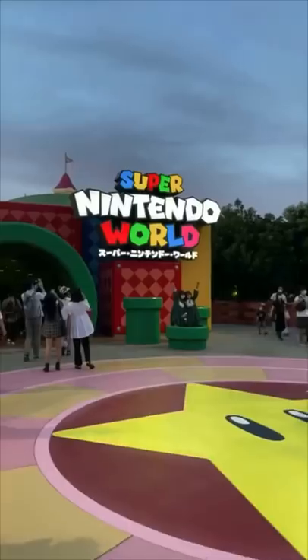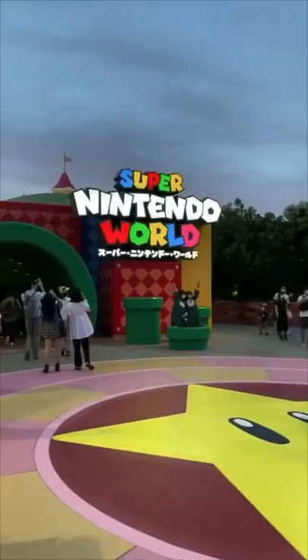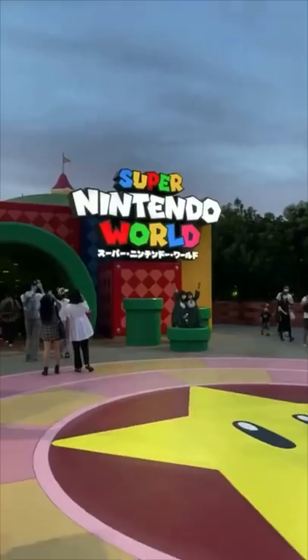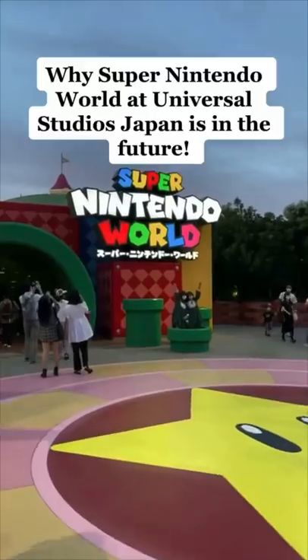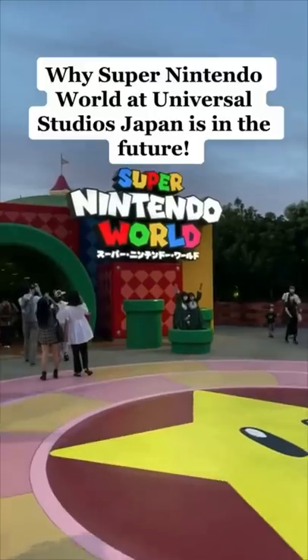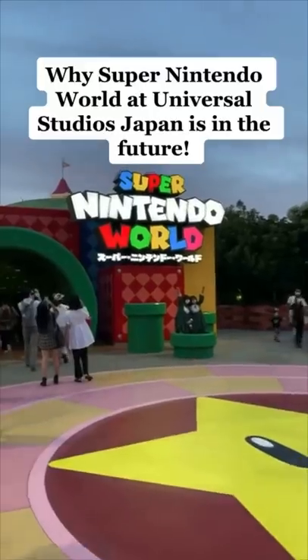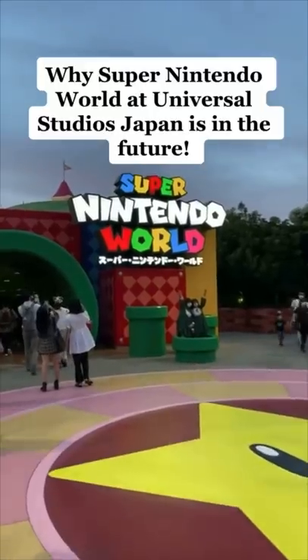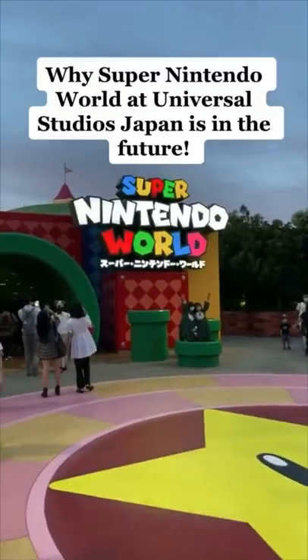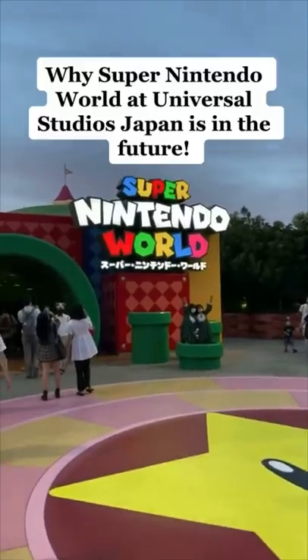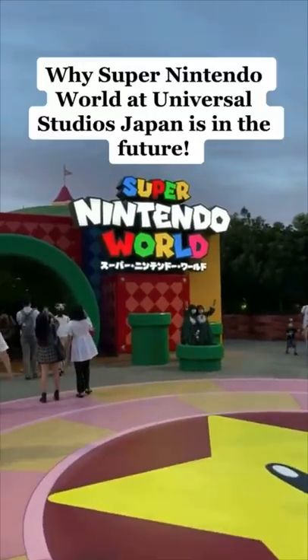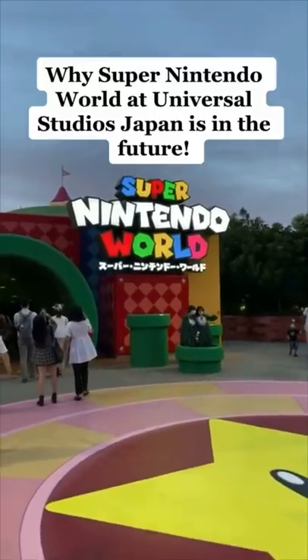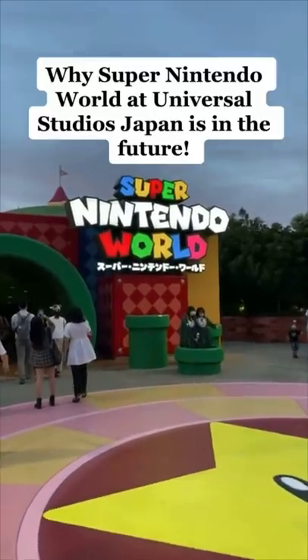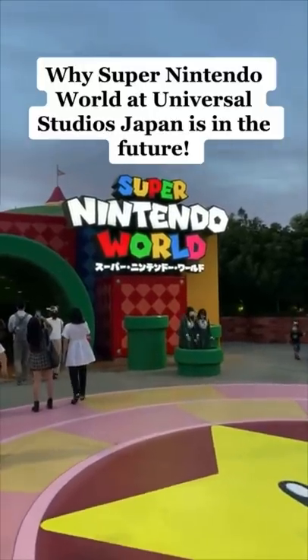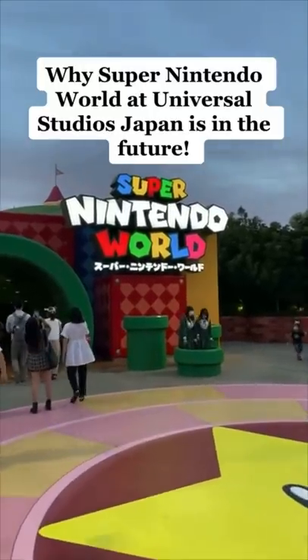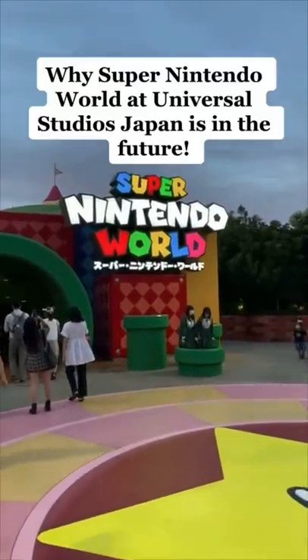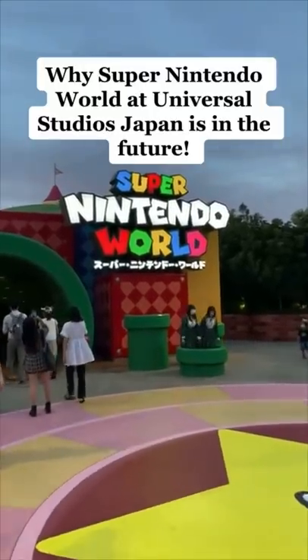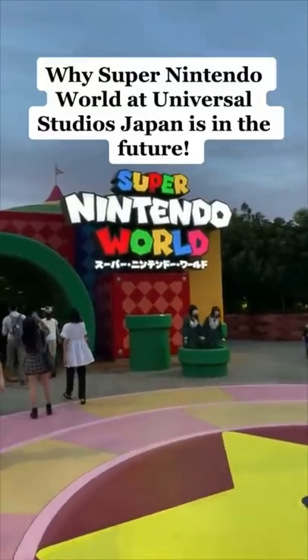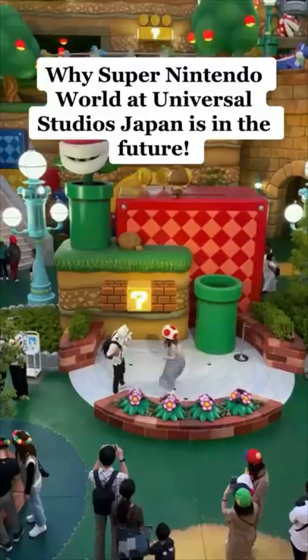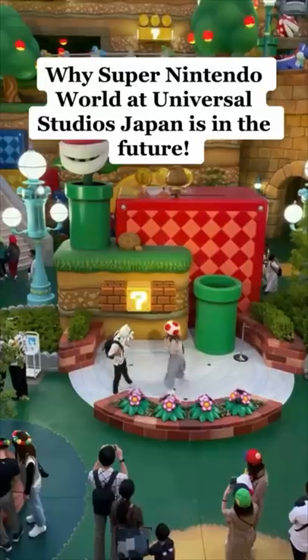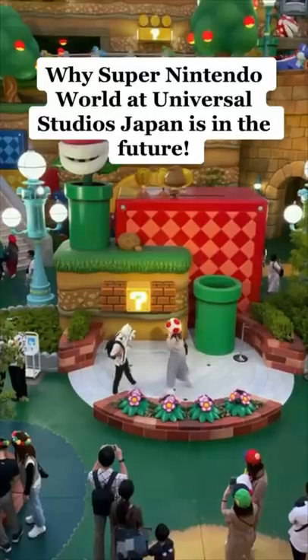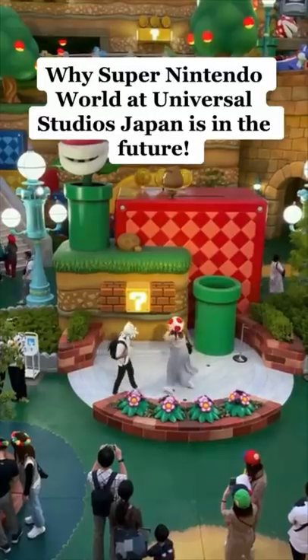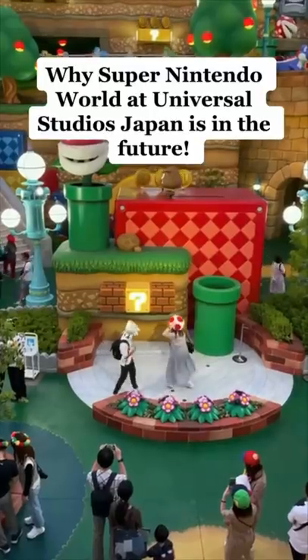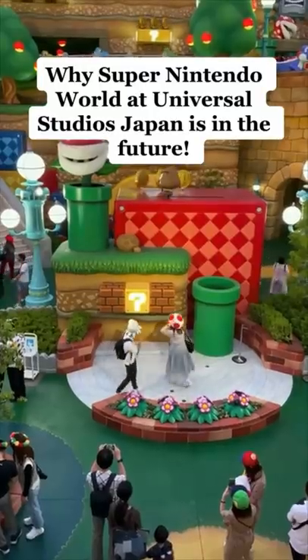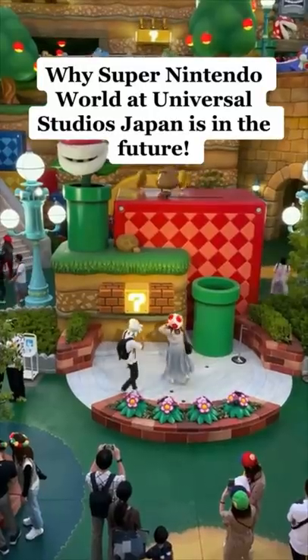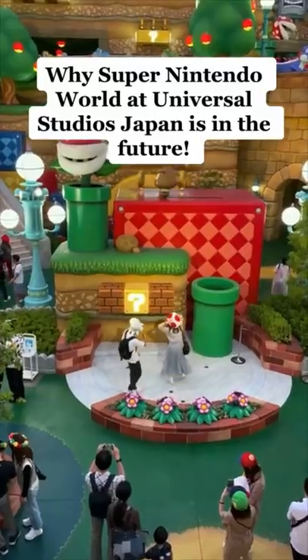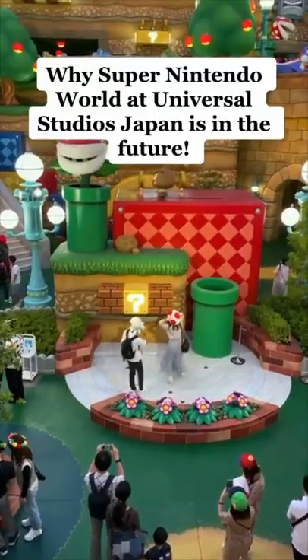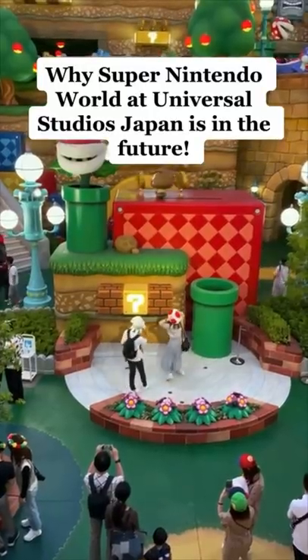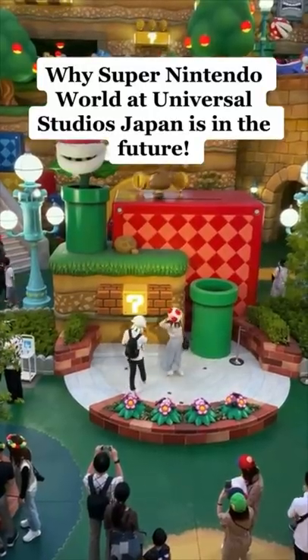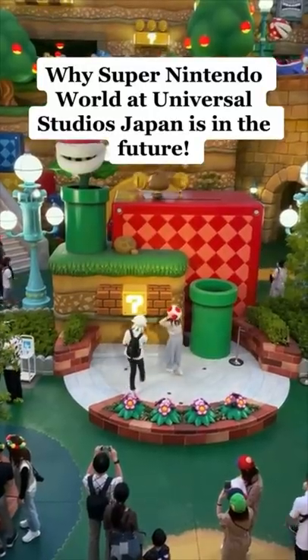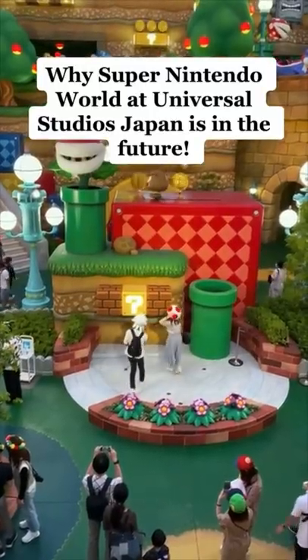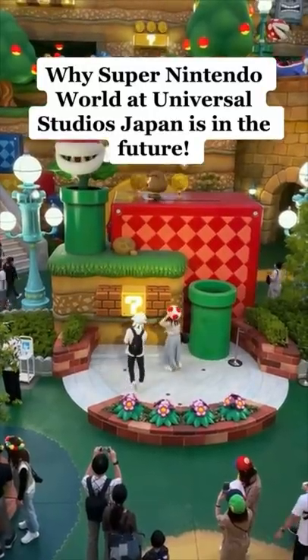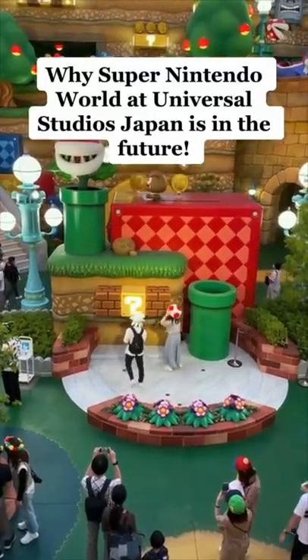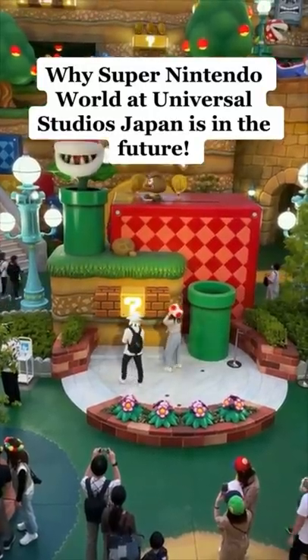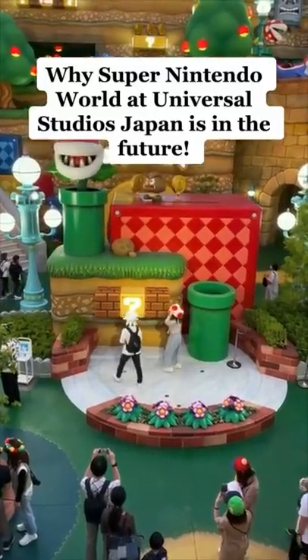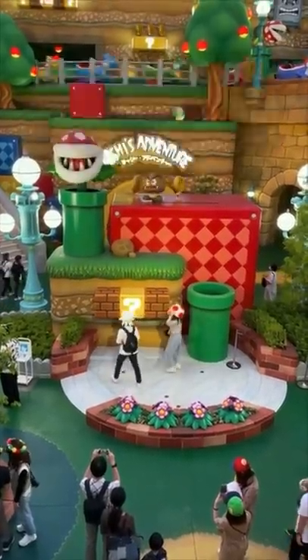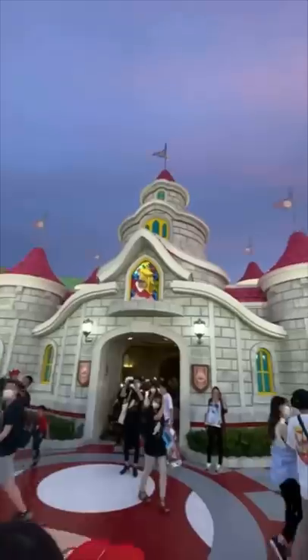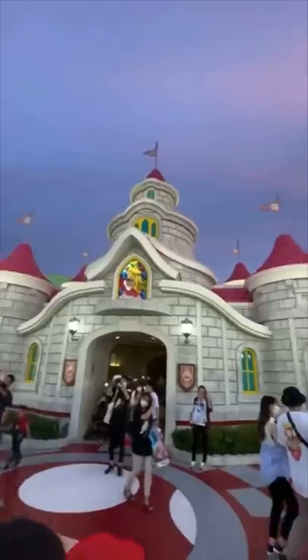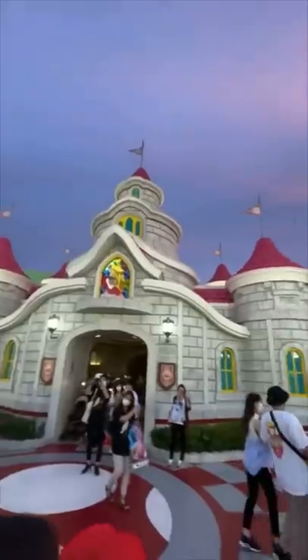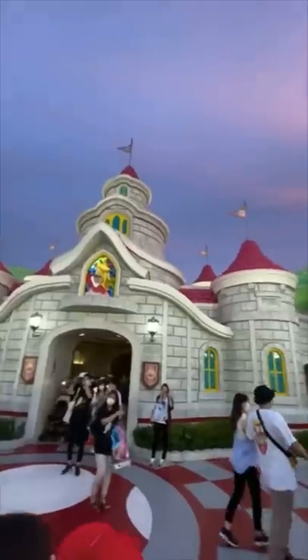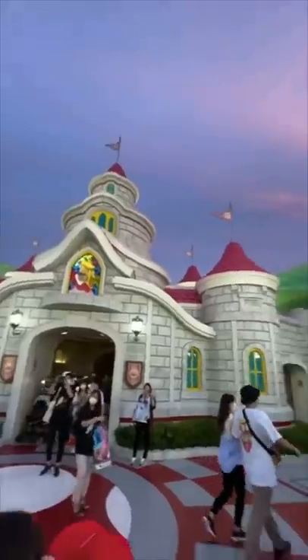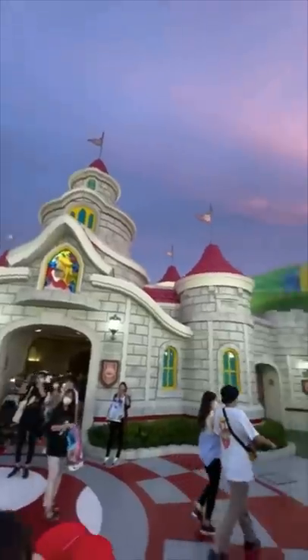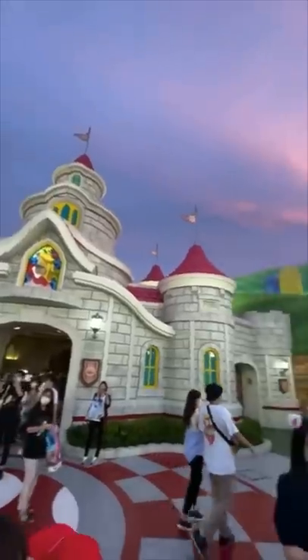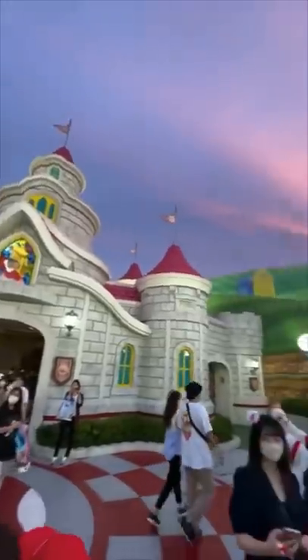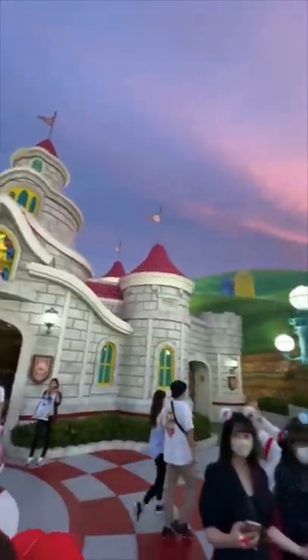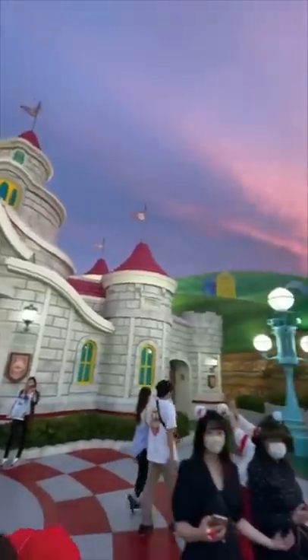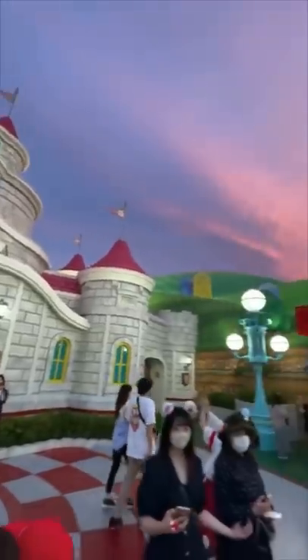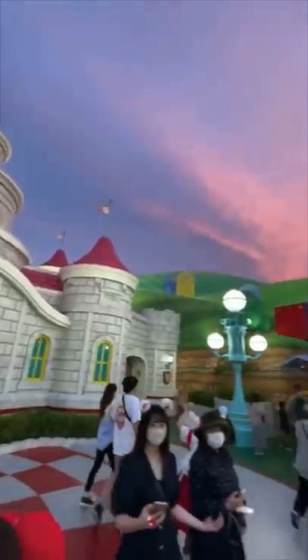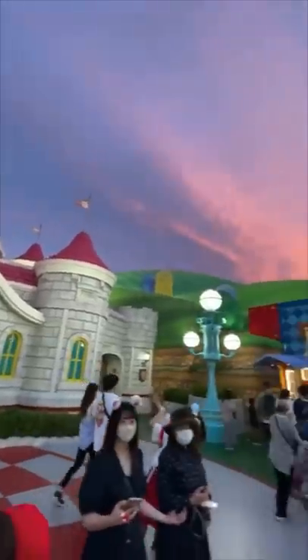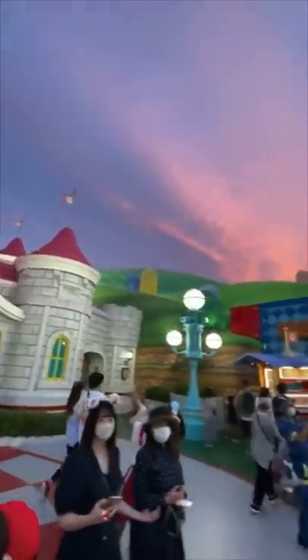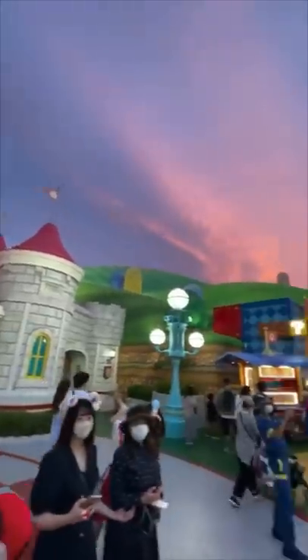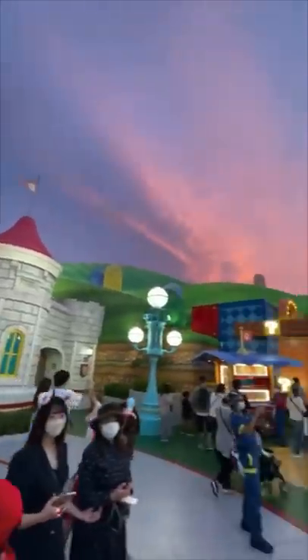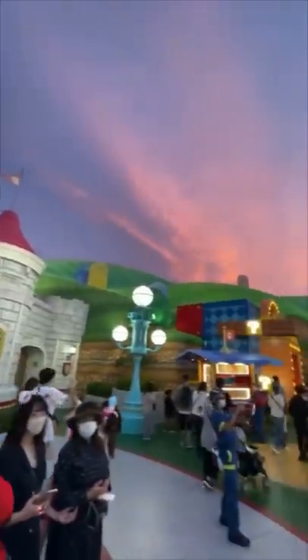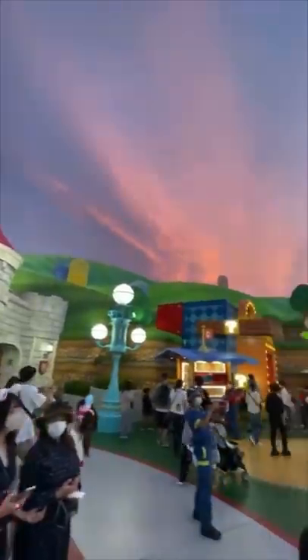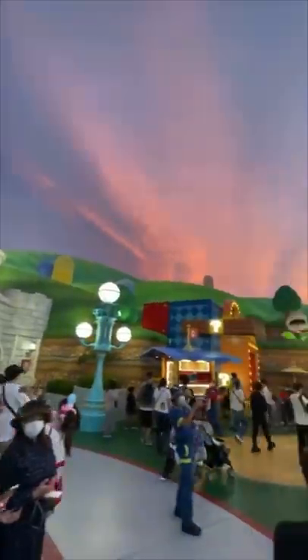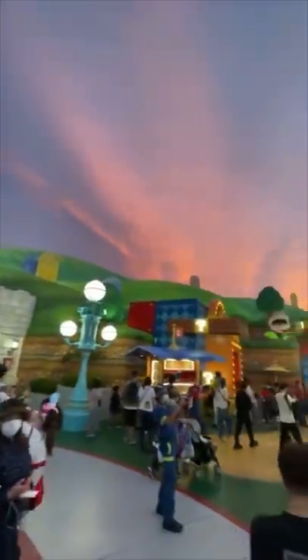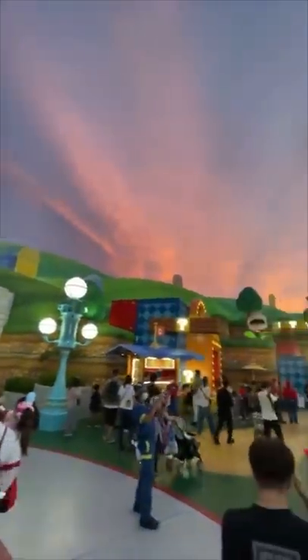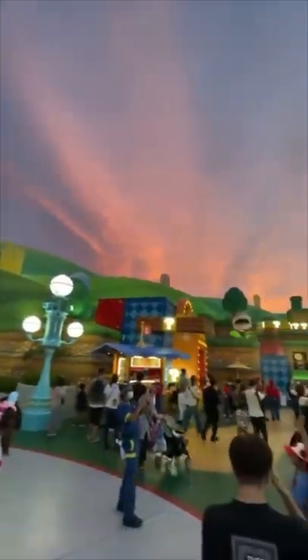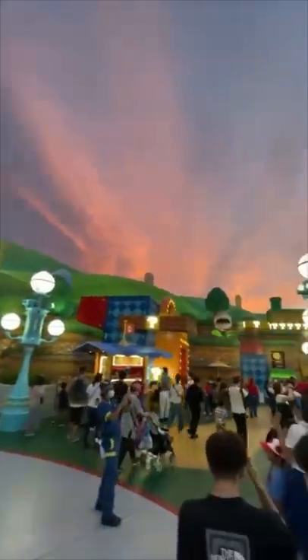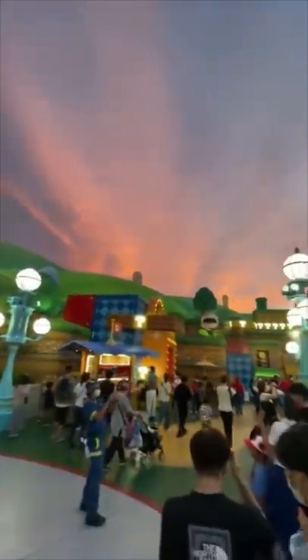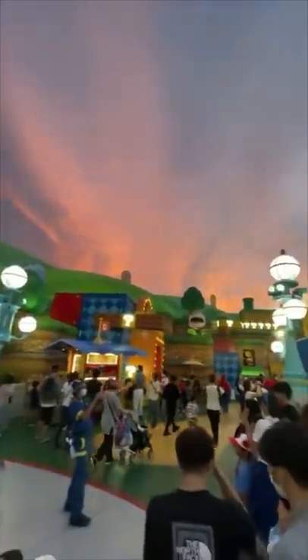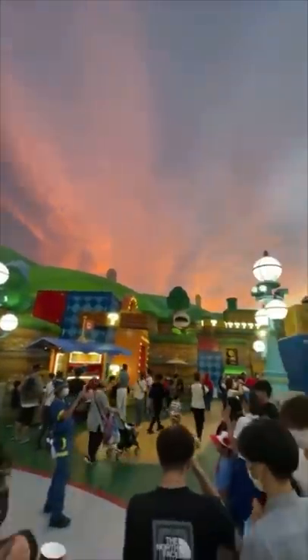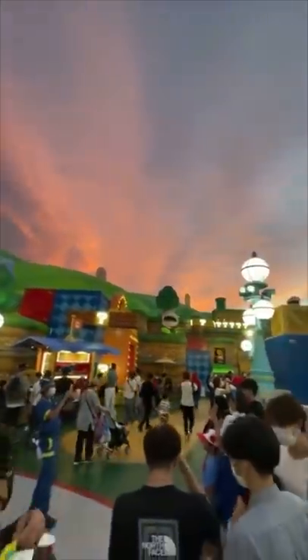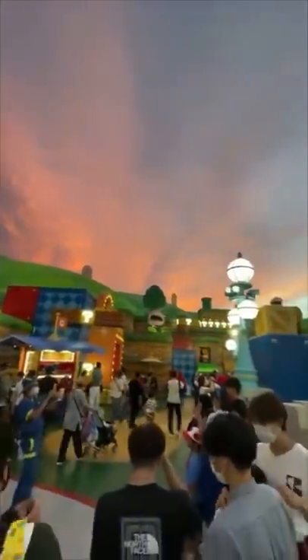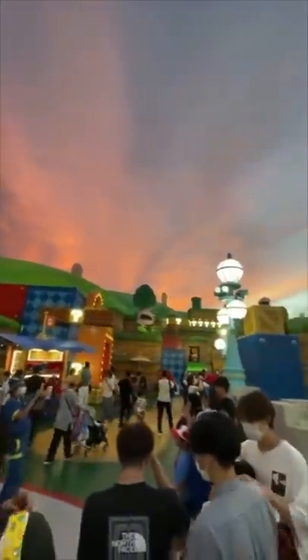Super Nintendo World at Universal Studios is absolutely next level. Even on its own, it's a lot to take in and you feel like you're in a completely different world.